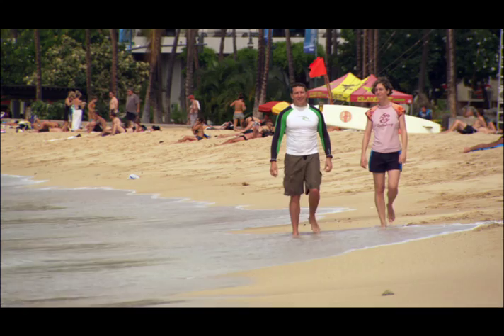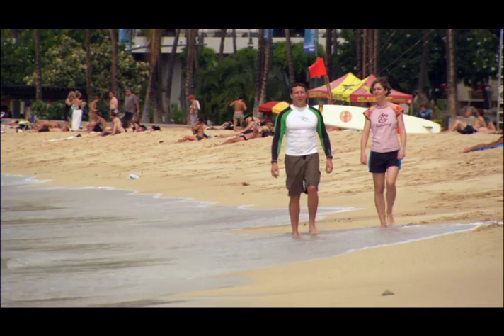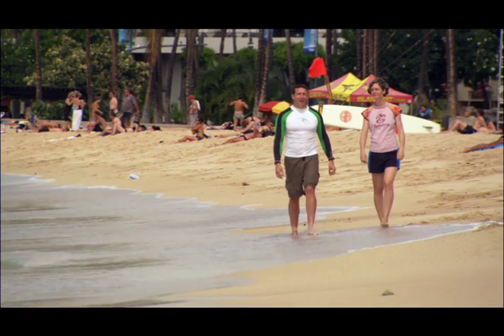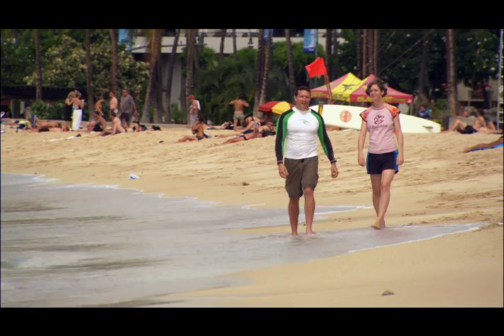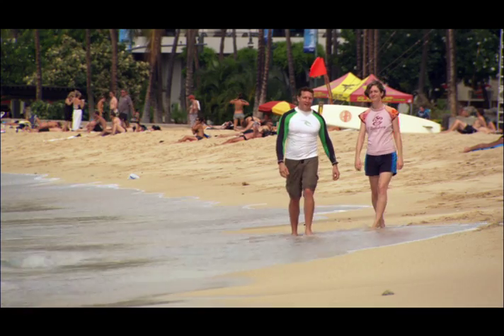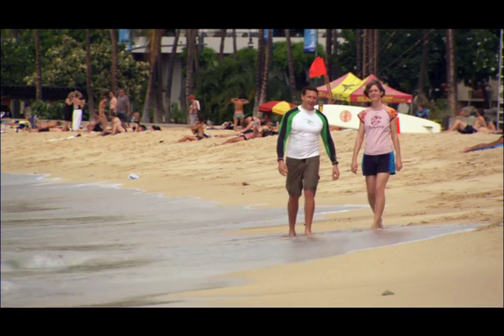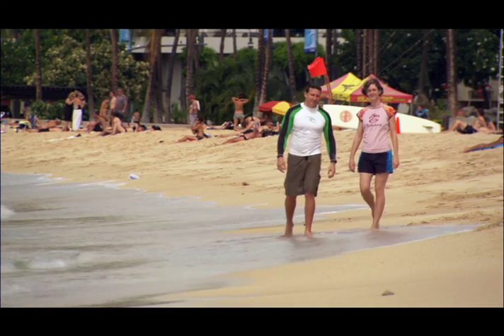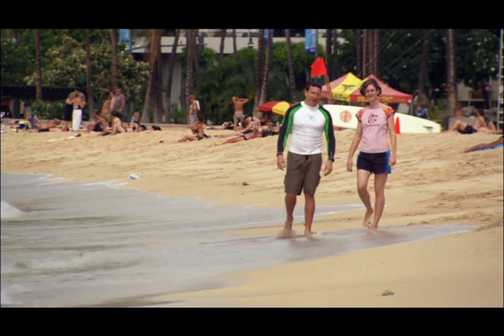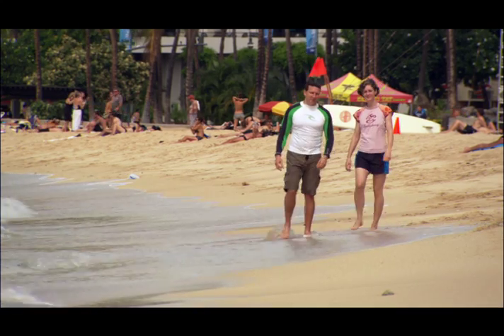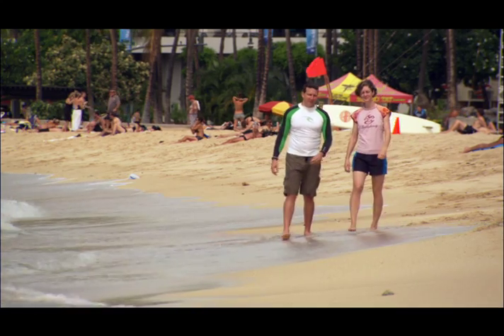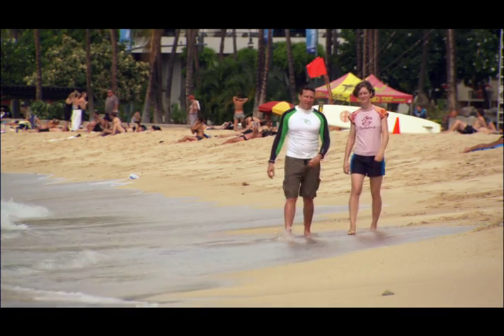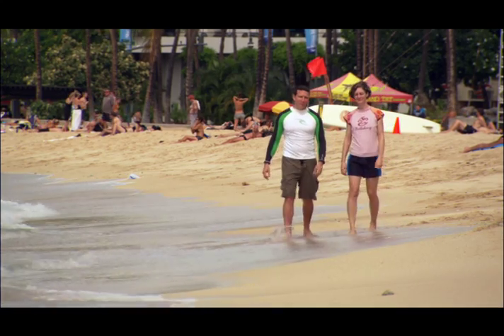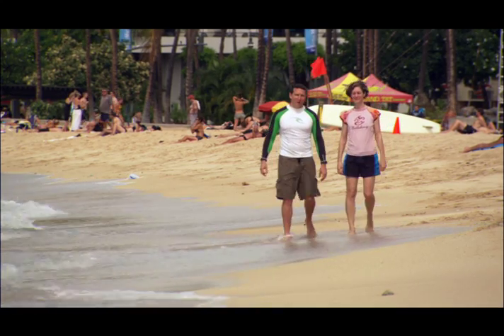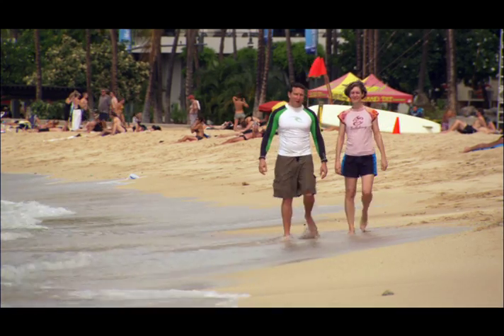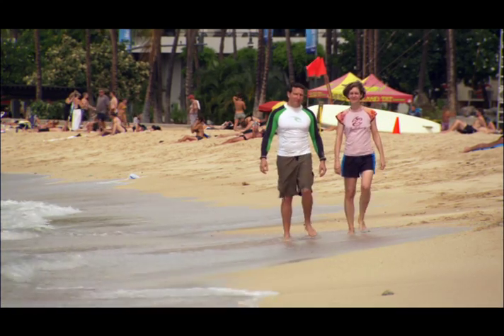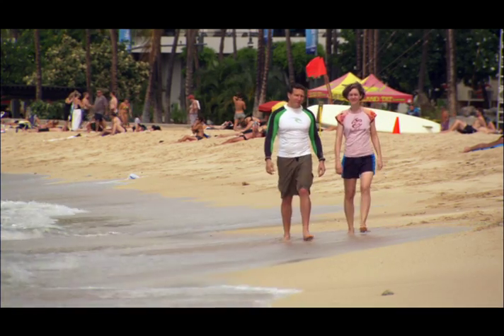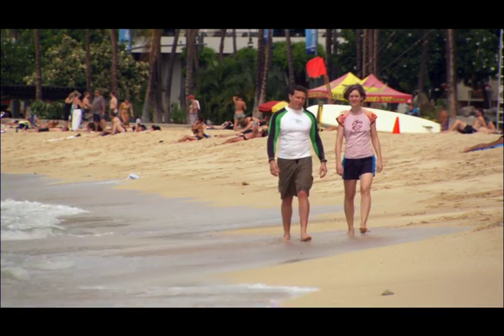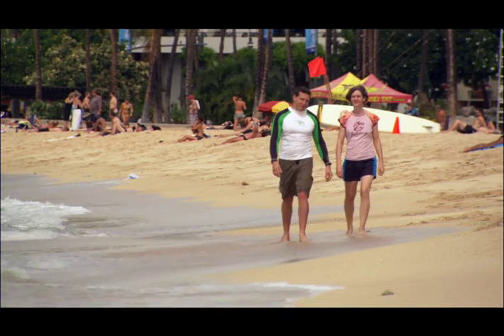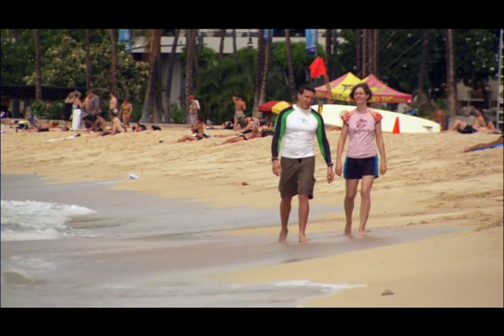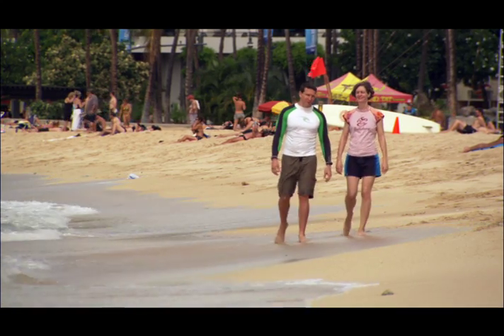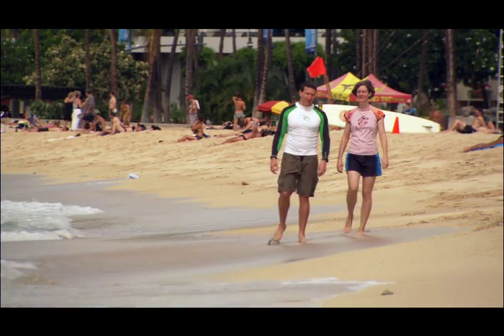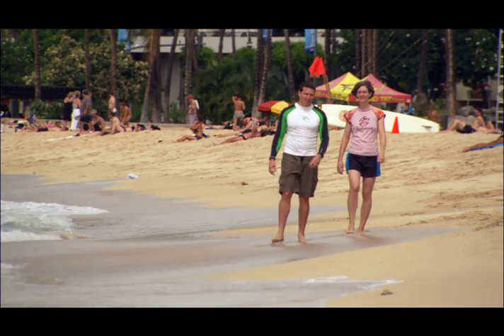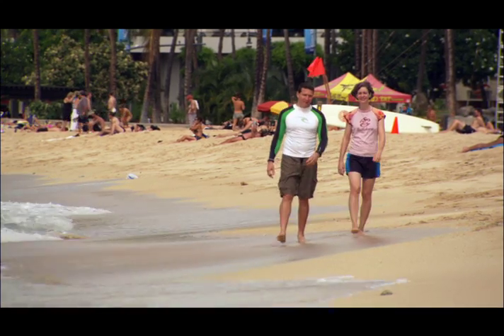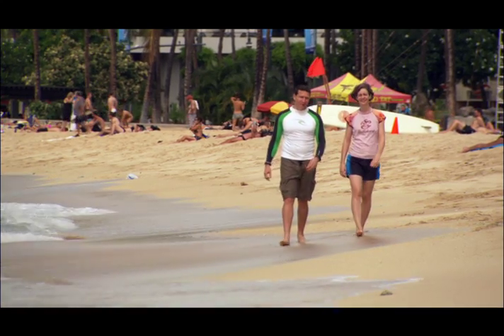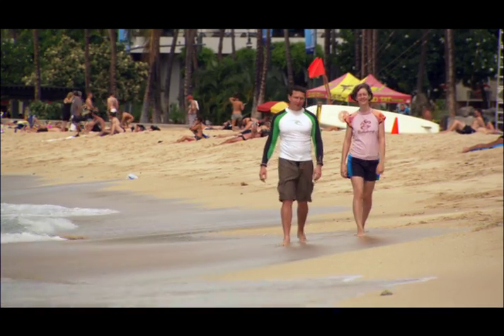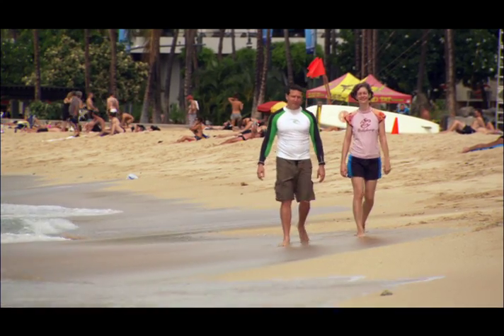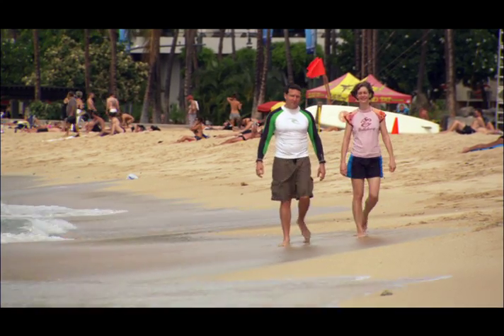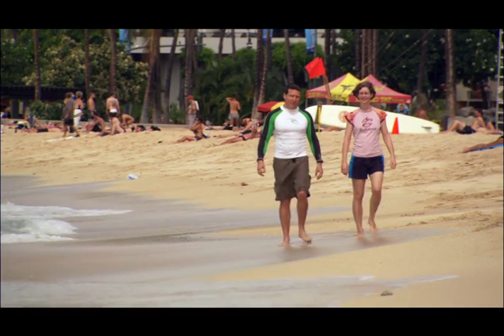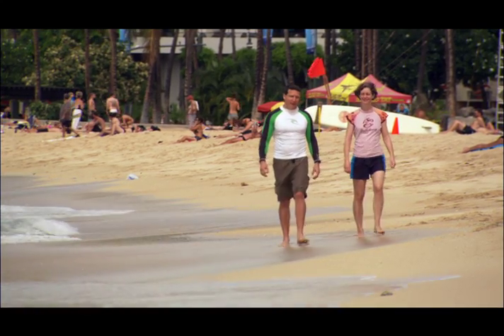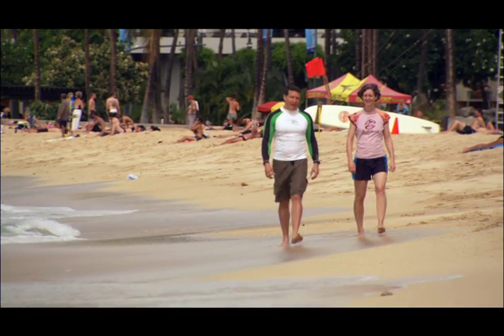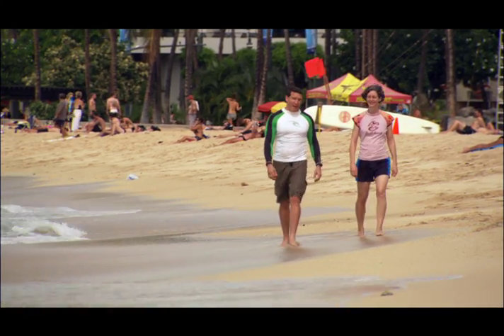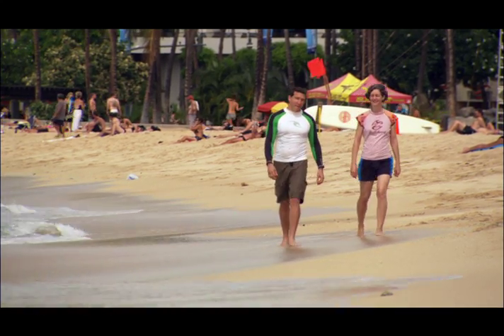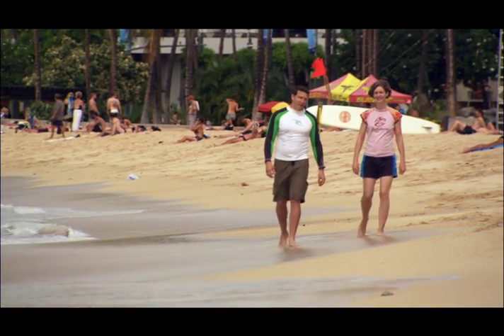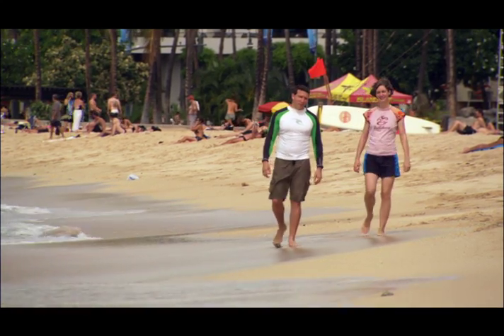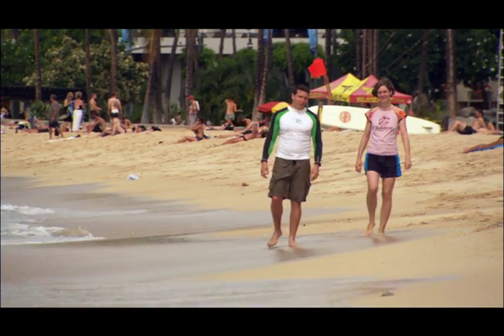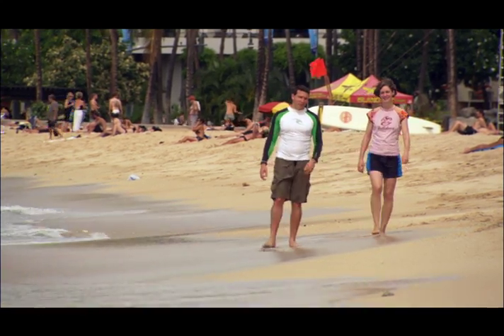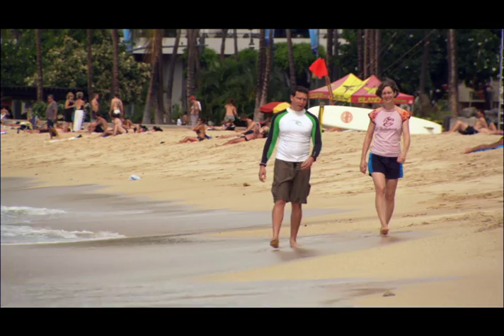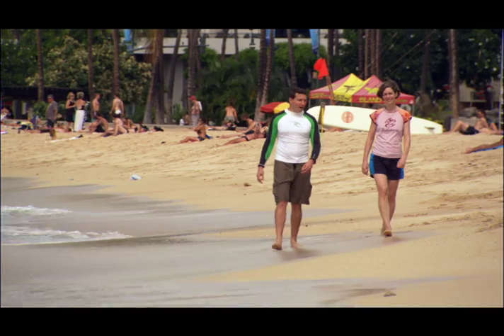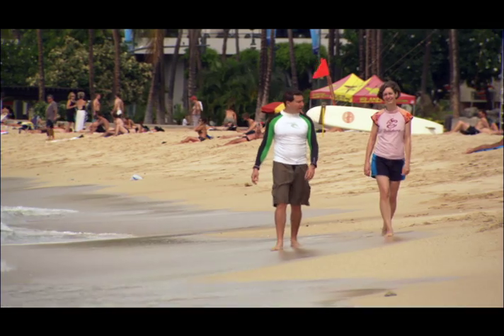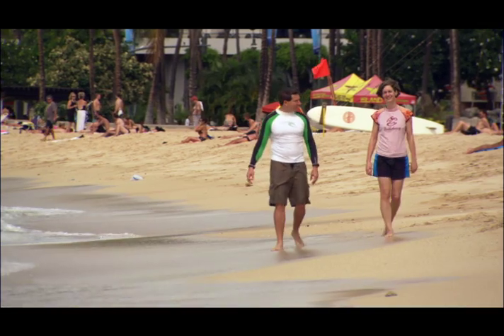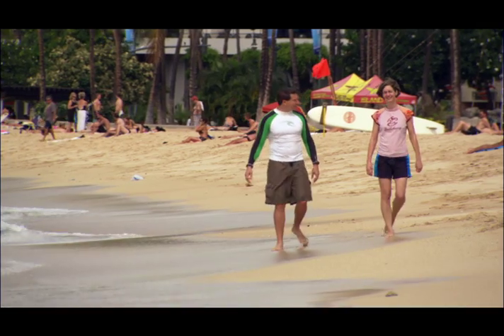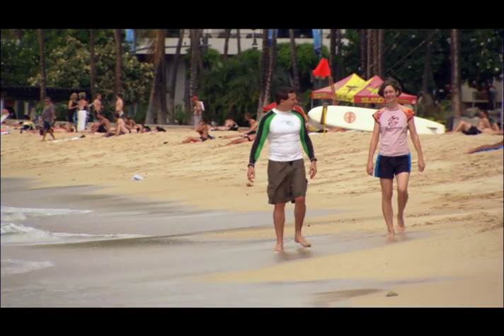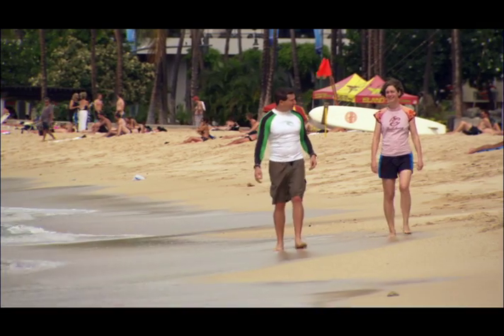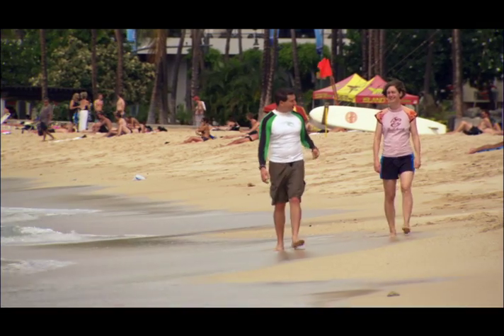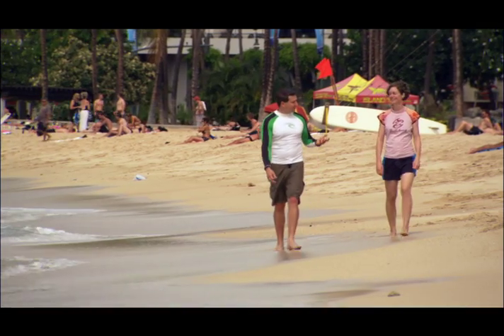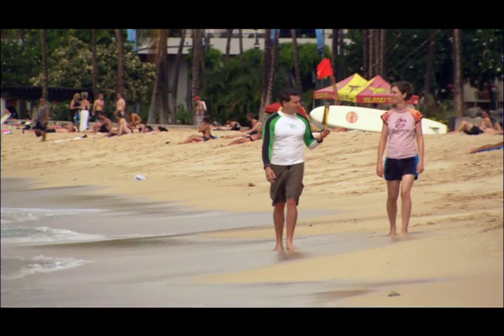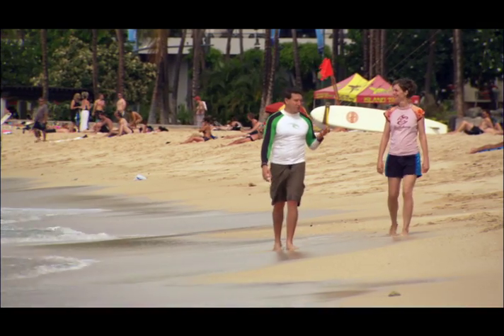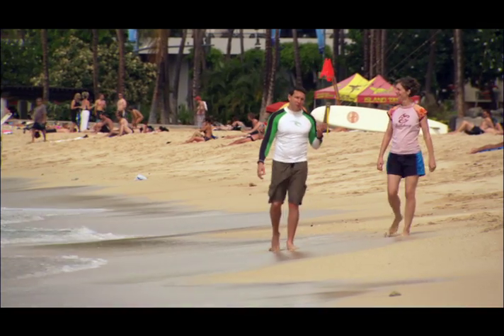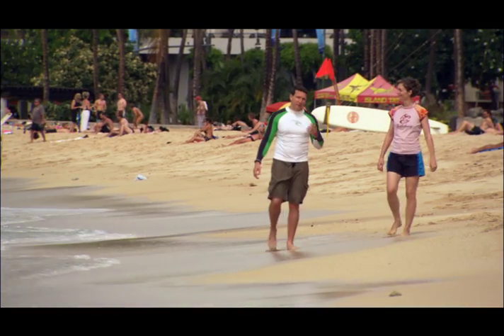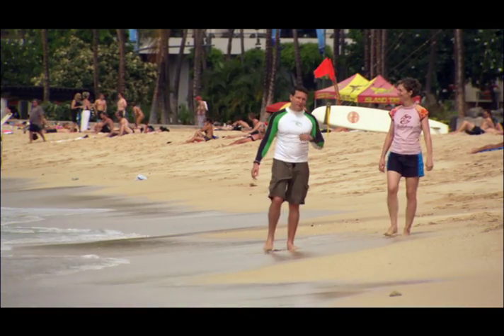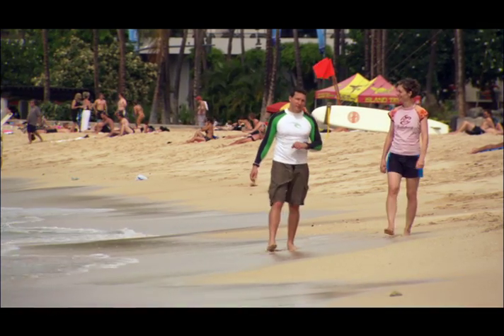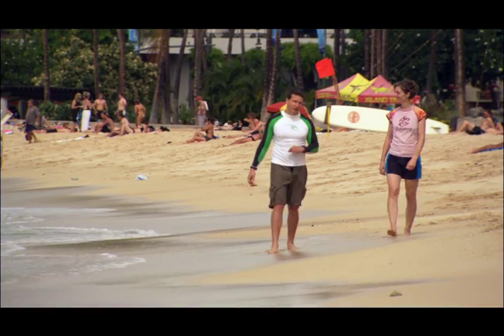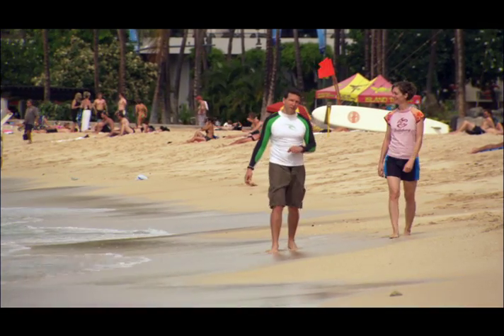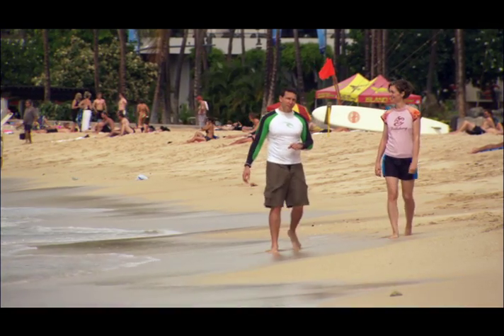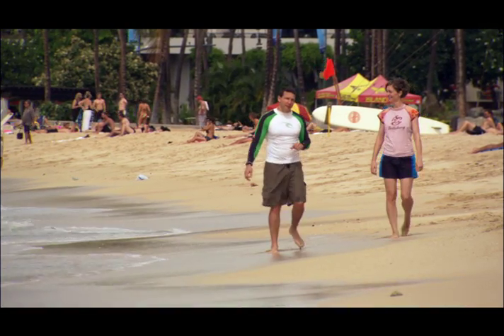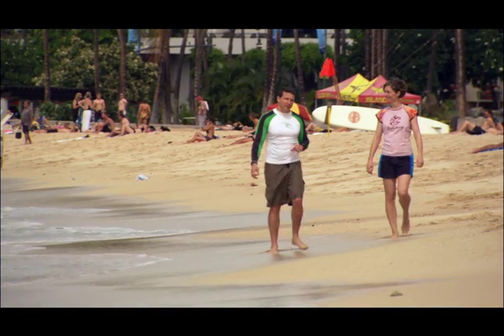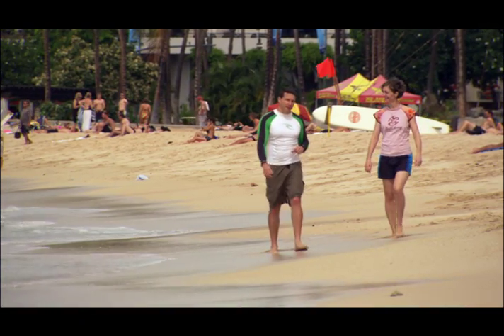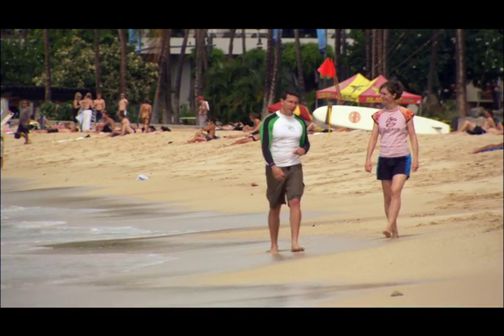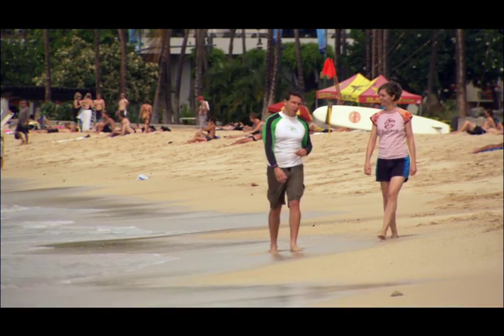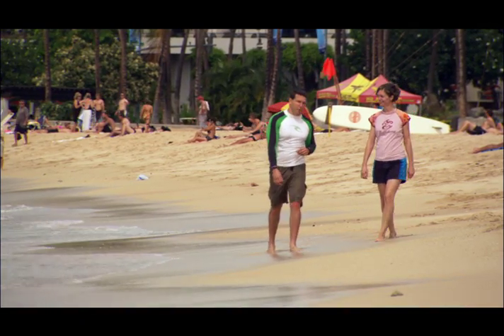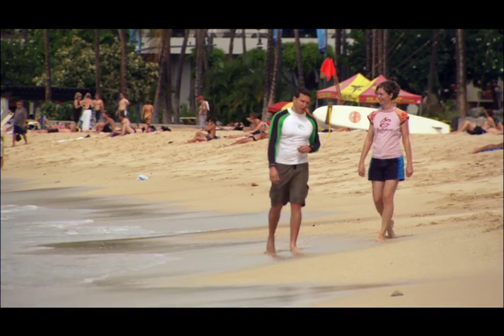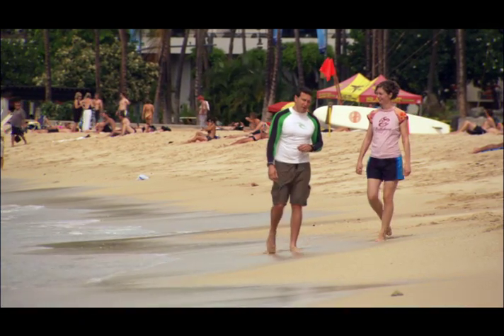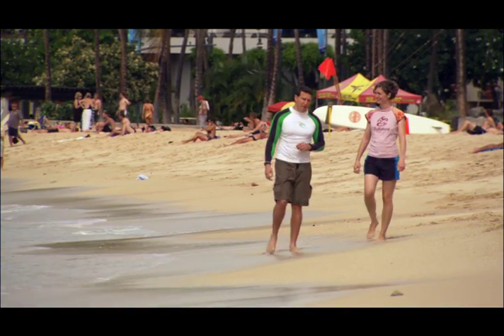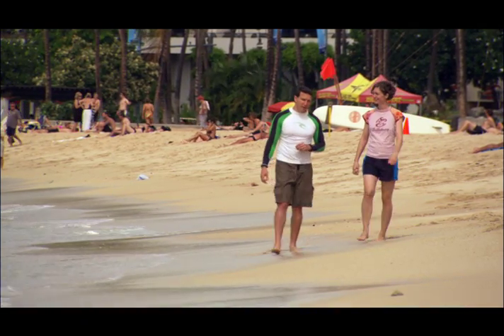Aloha, I'm Dr. Dan Rubinoff of the University of Hawaii, Manoa. And I'm here with my colleague, Dr. Allison Sherwood, to talk a little bit about Gorilla Ogo.